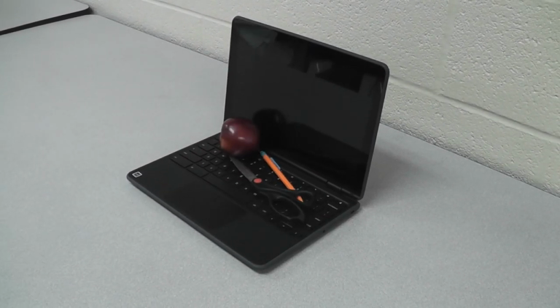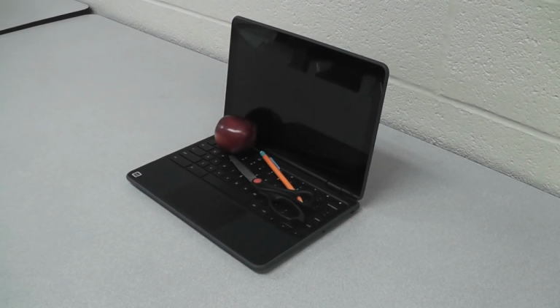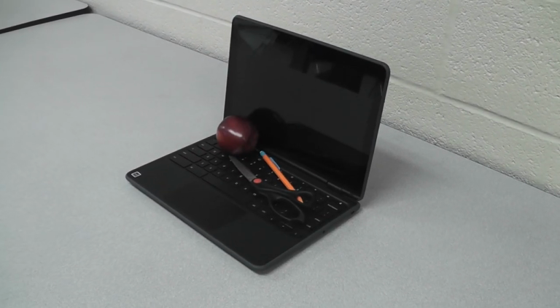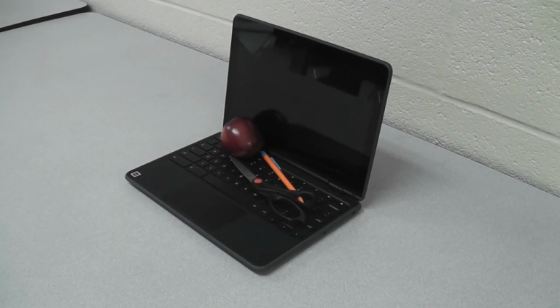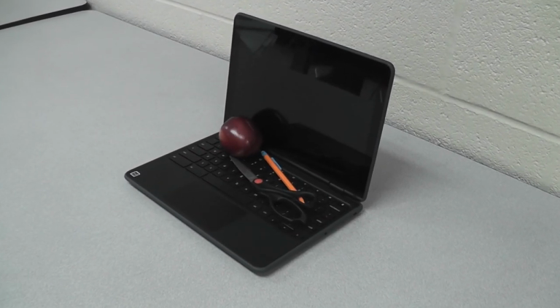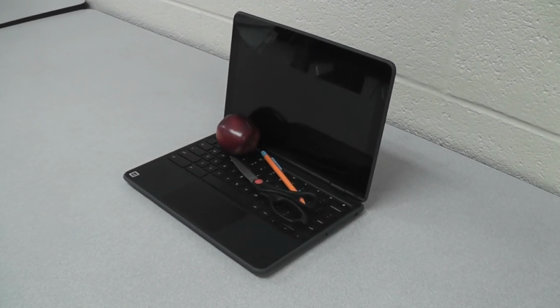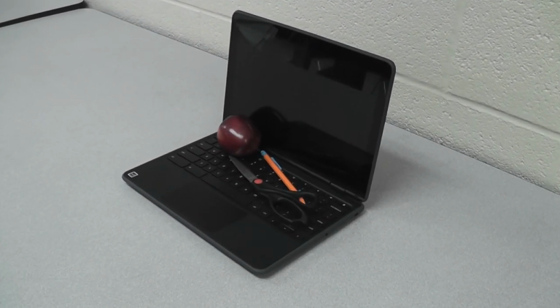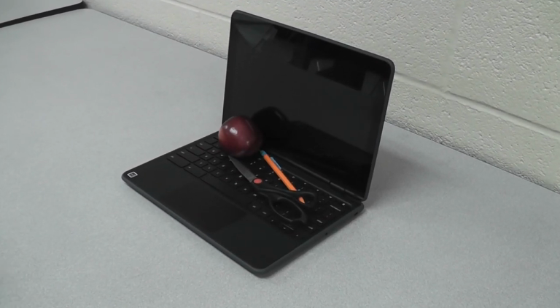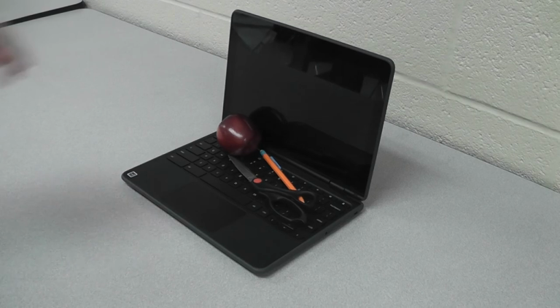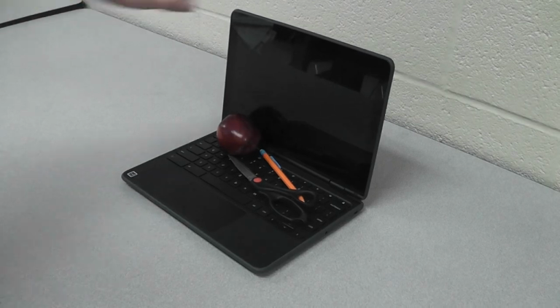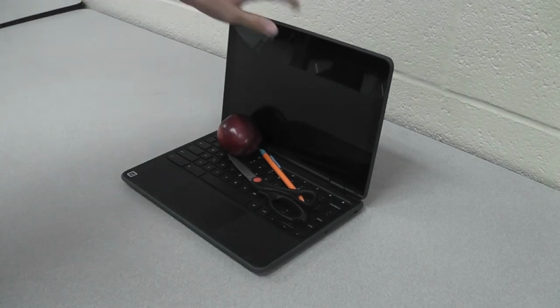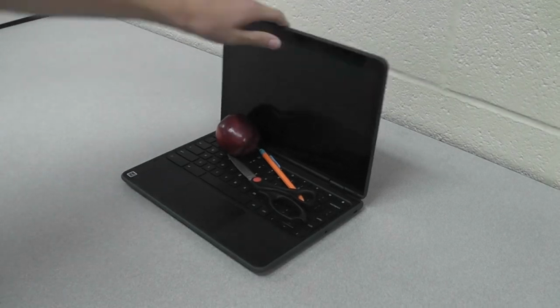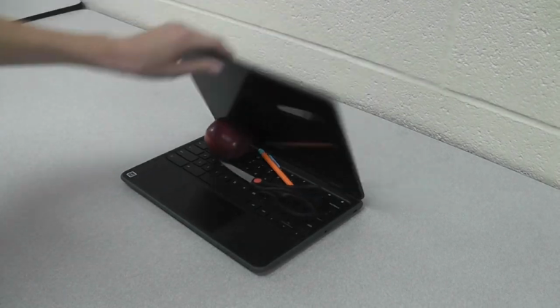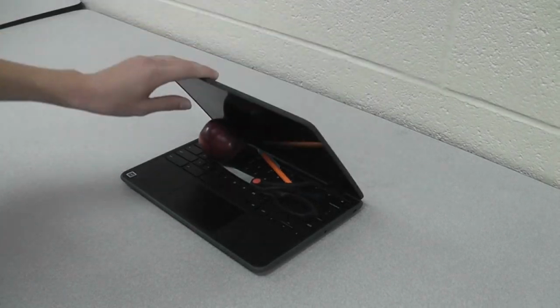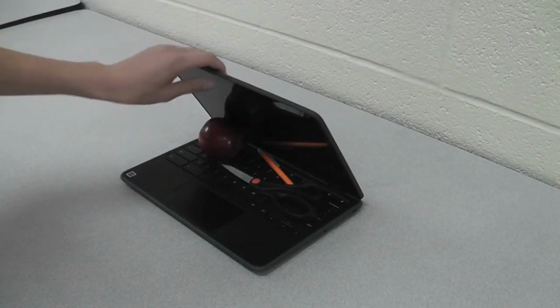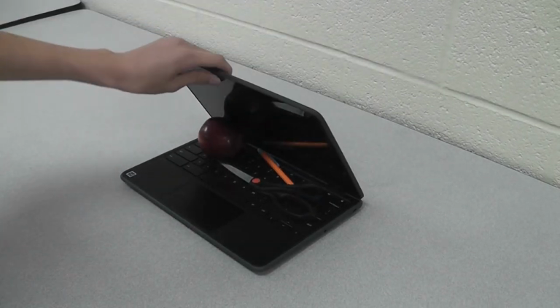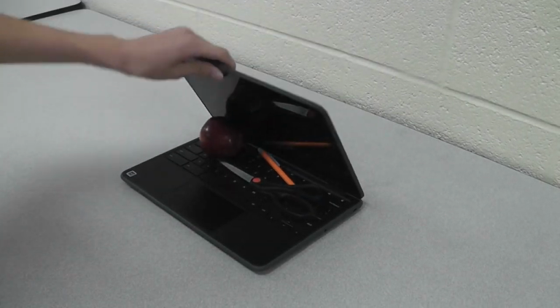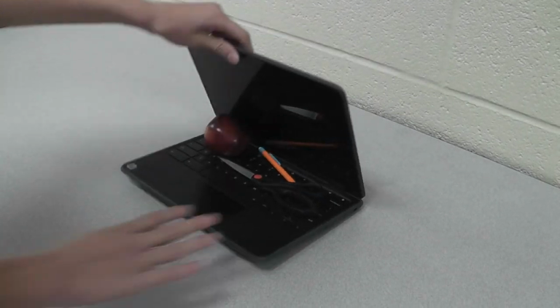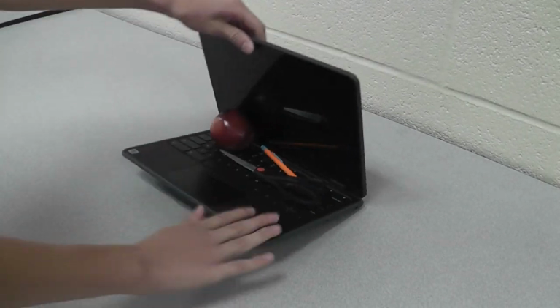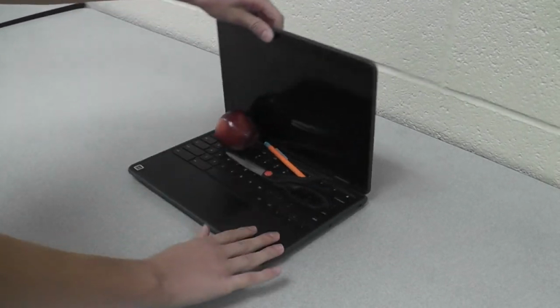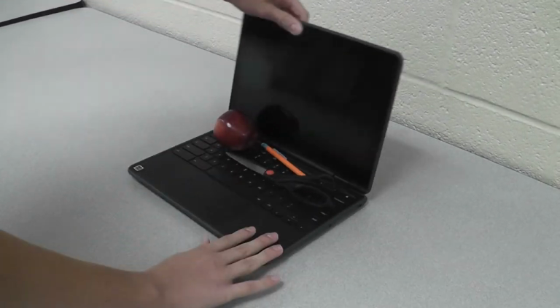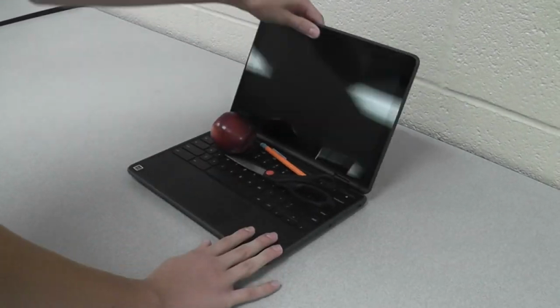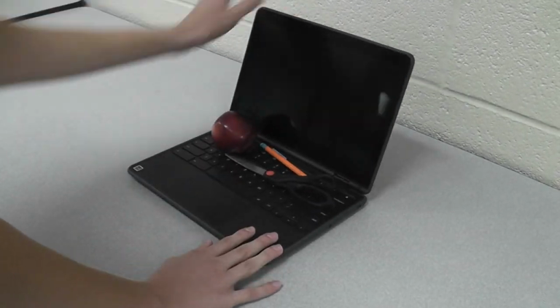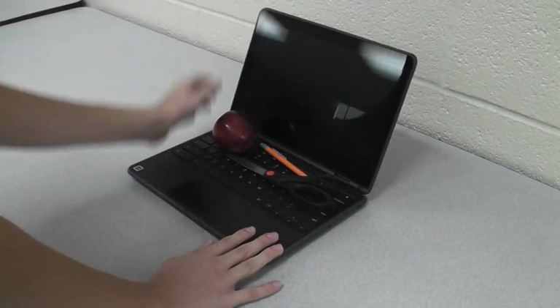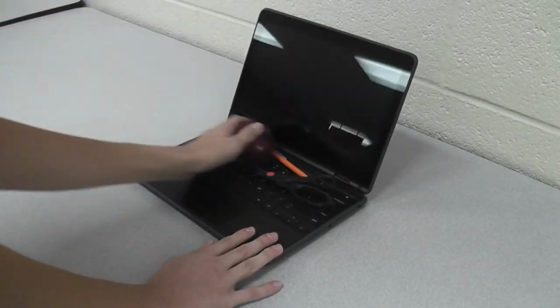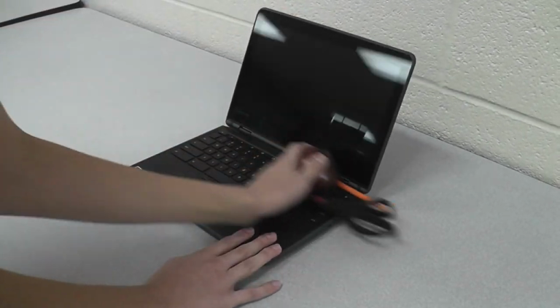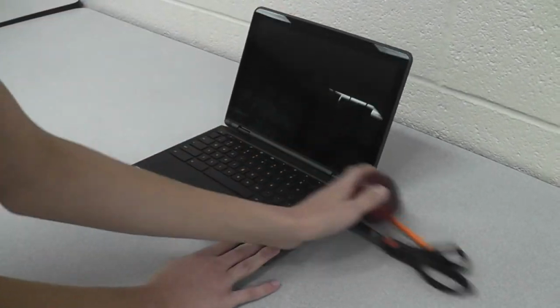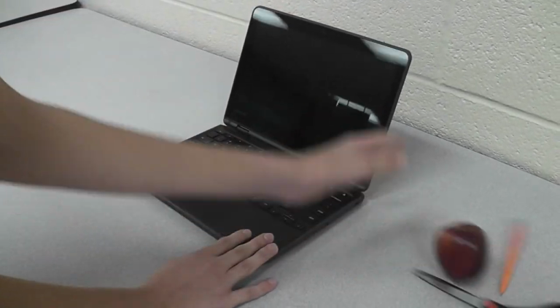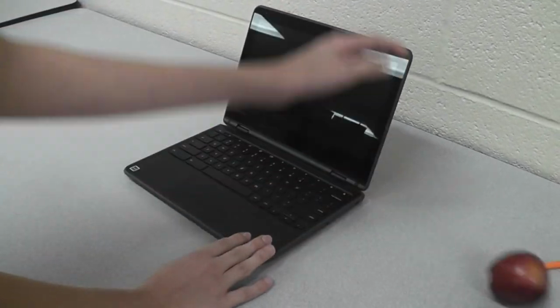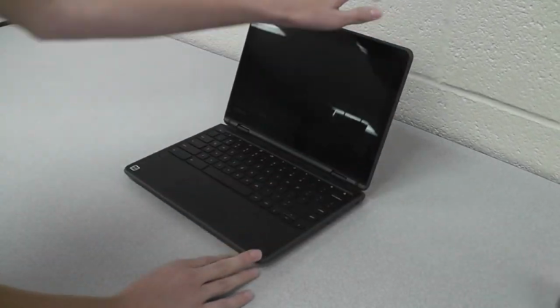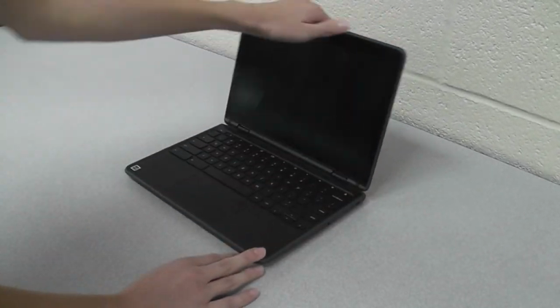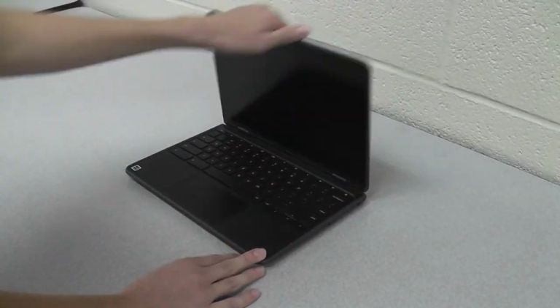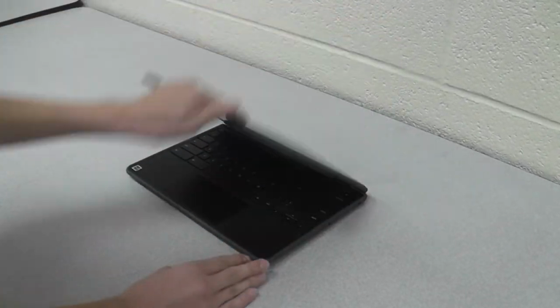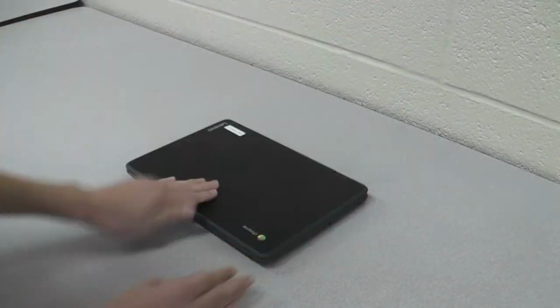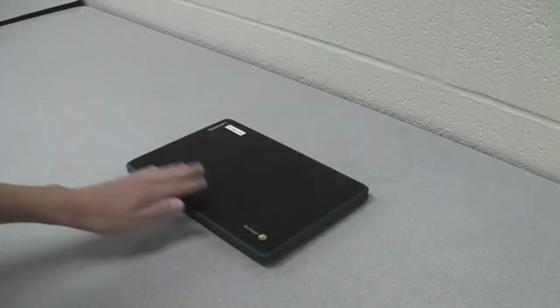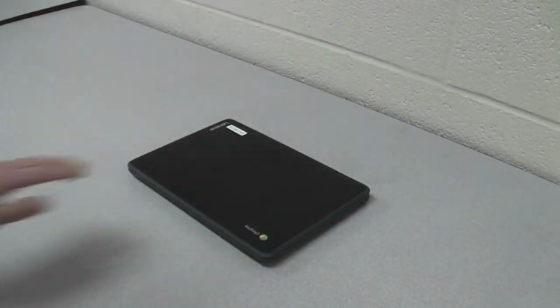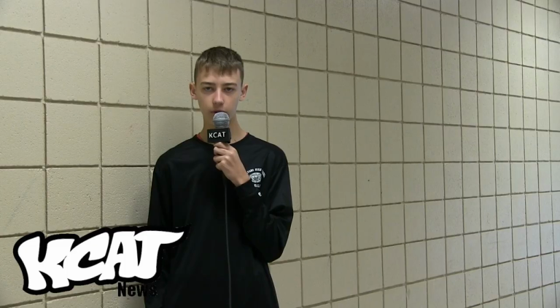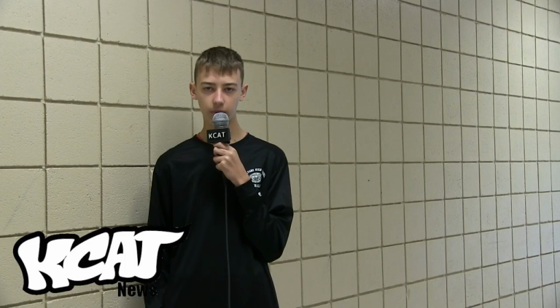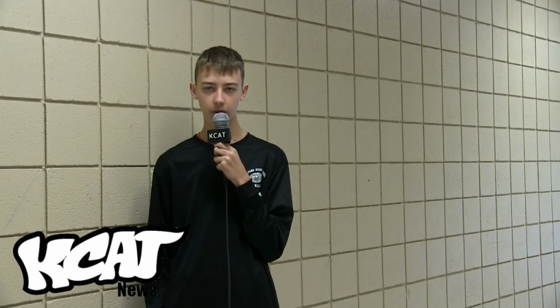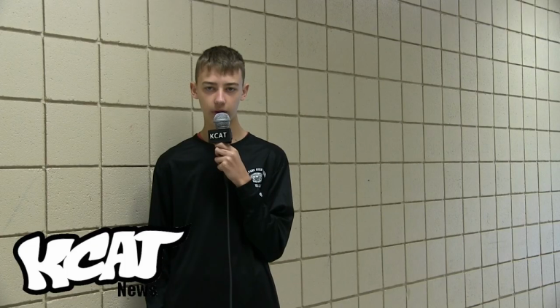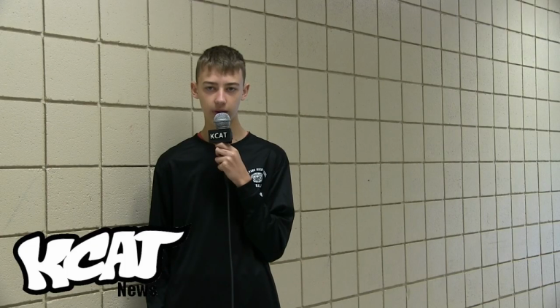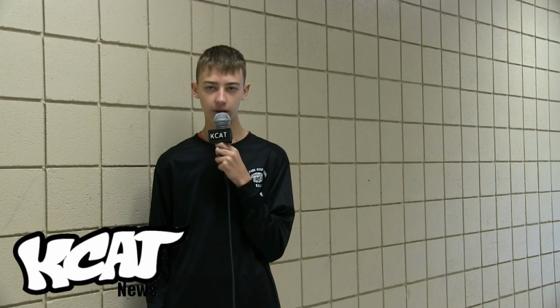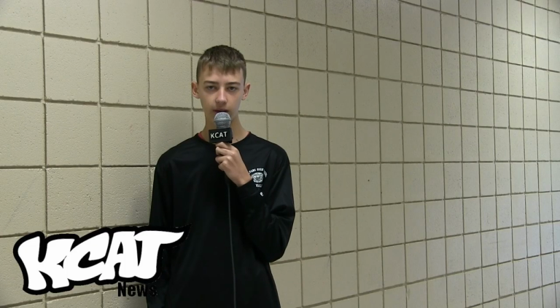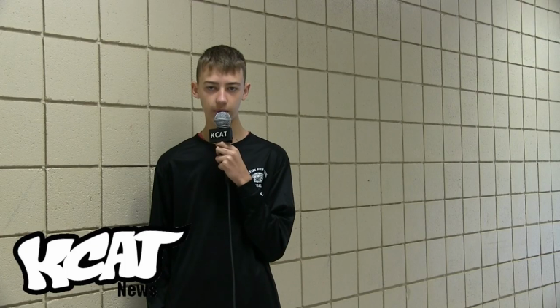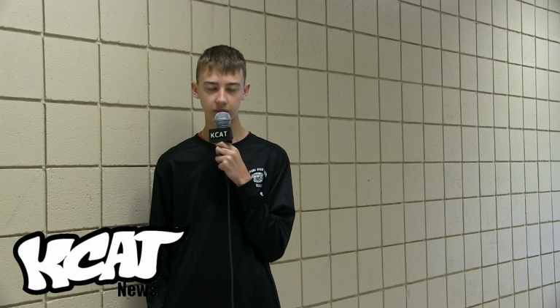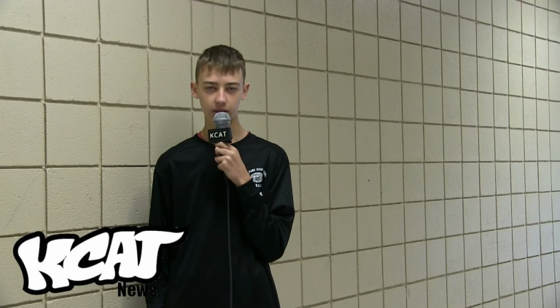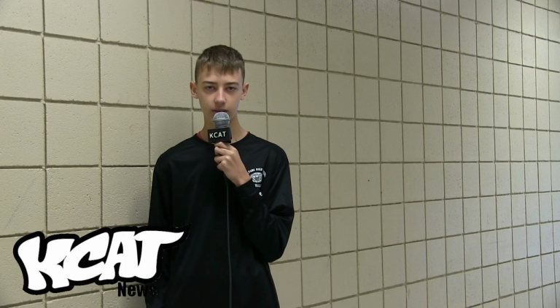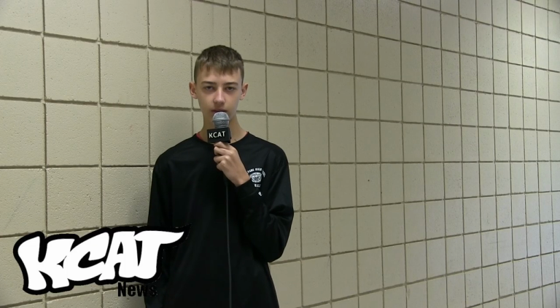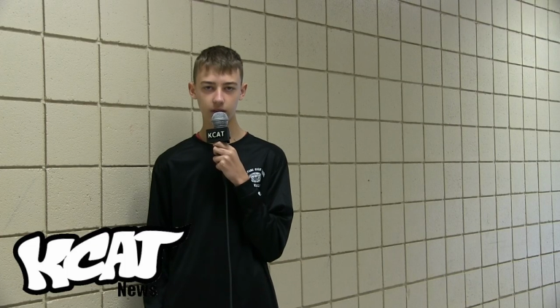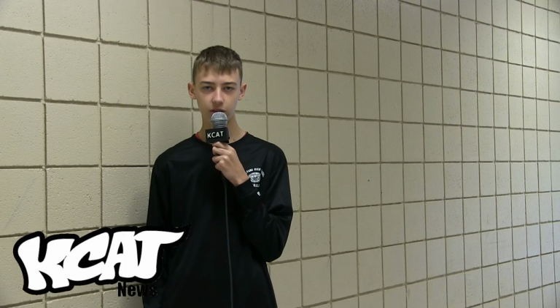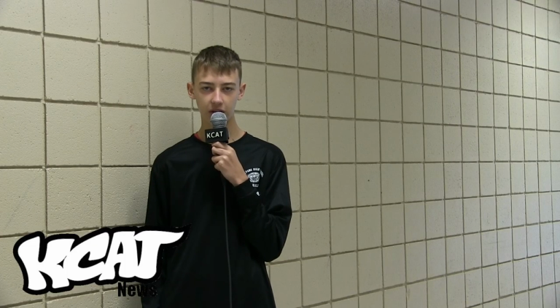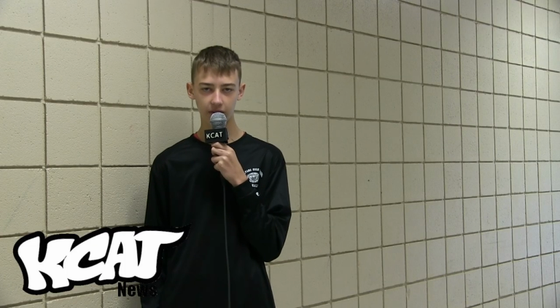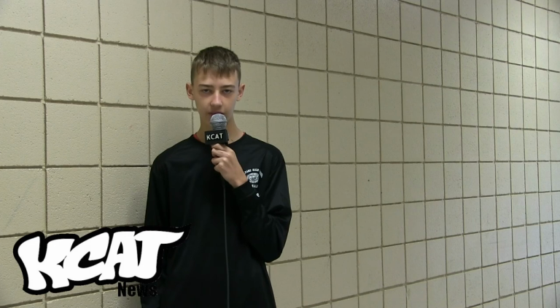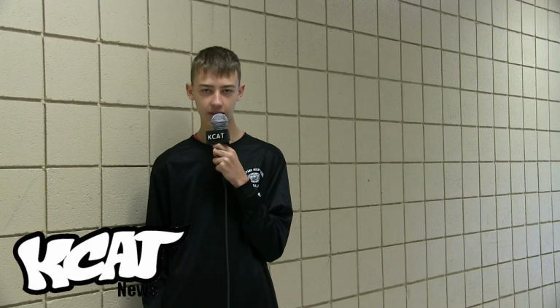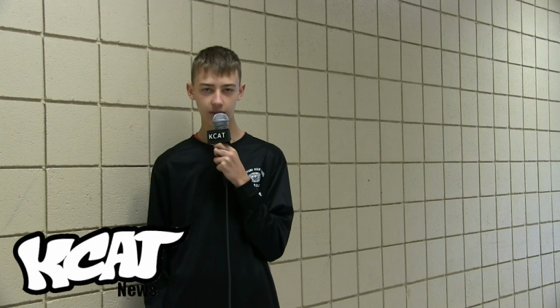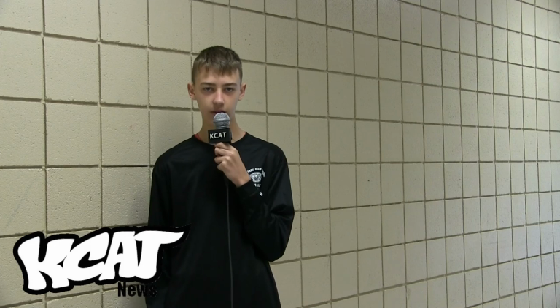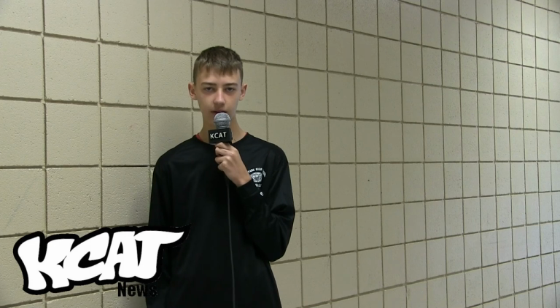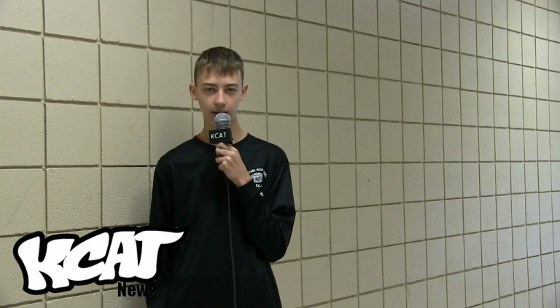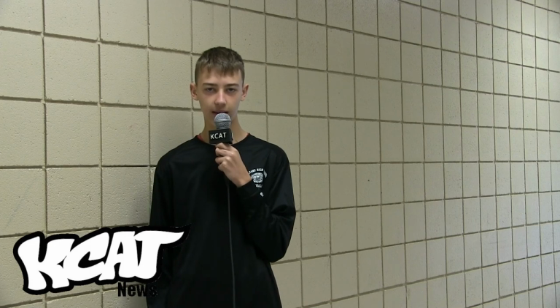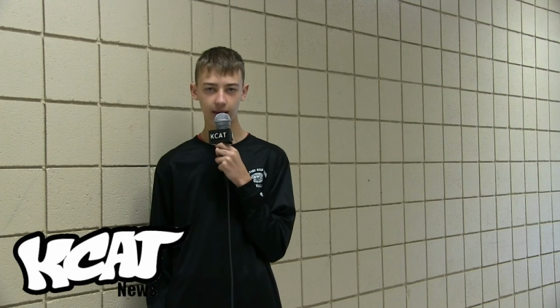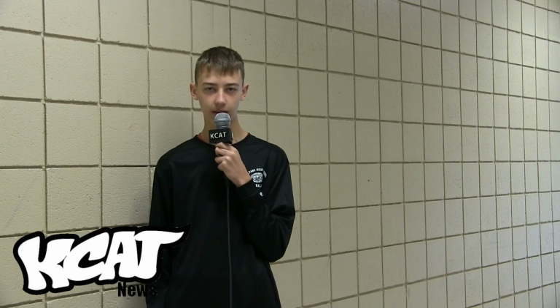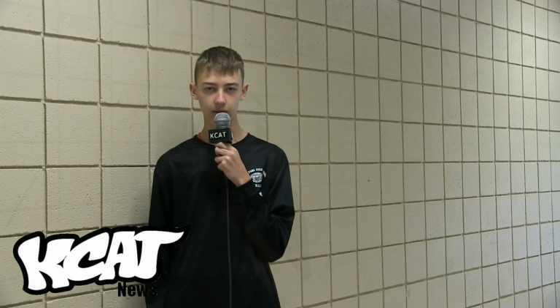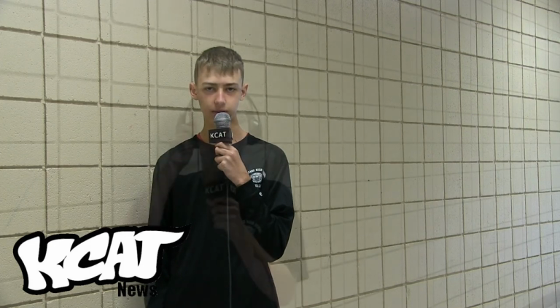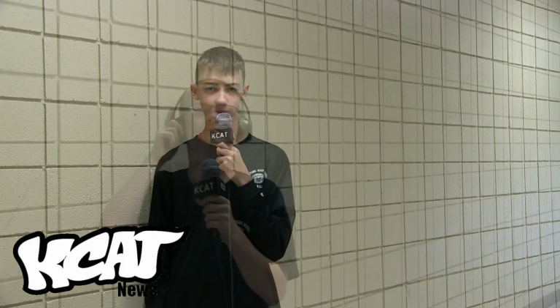So, unless you have $350 laying around, make sure you don't close your Chromebook on any objects. Chain Foncil, KCAT News.